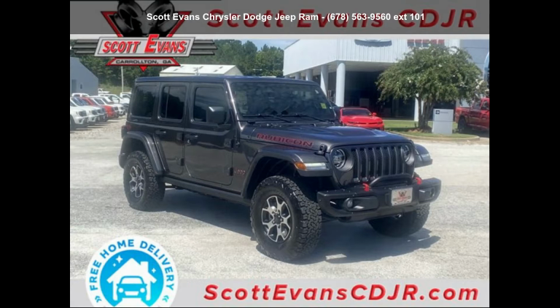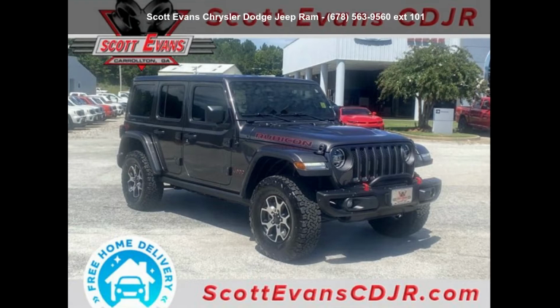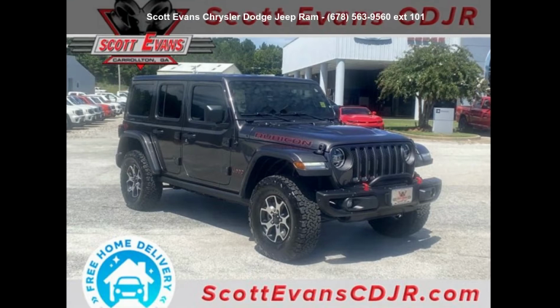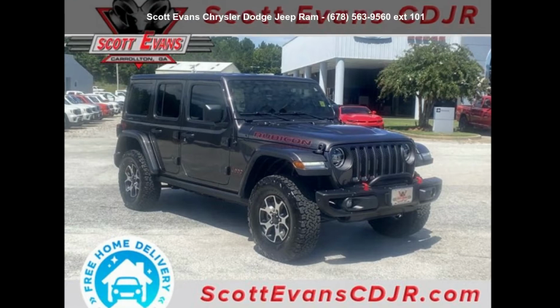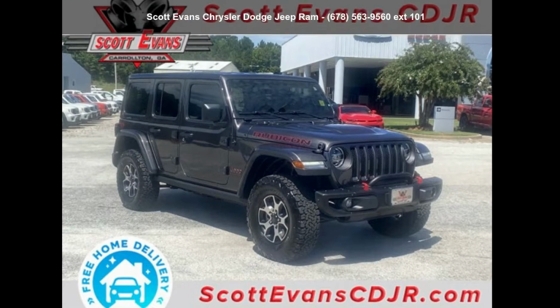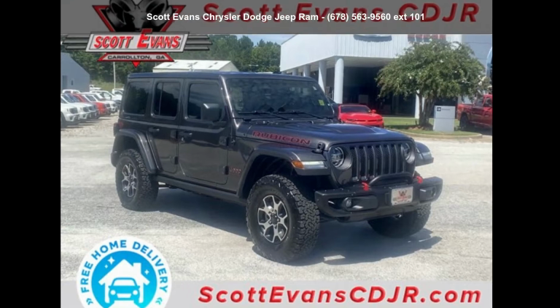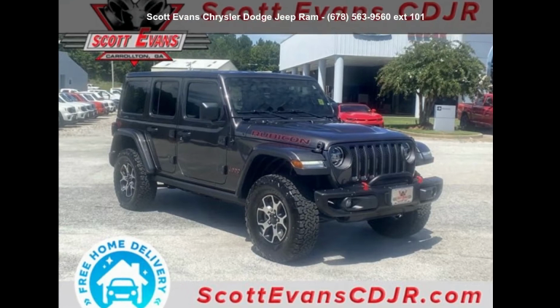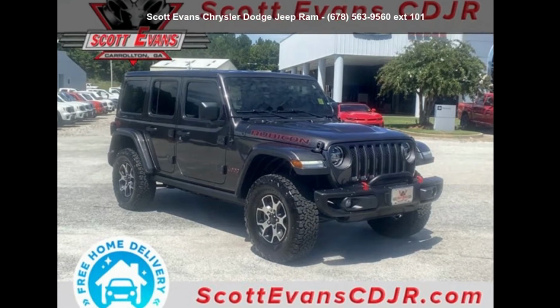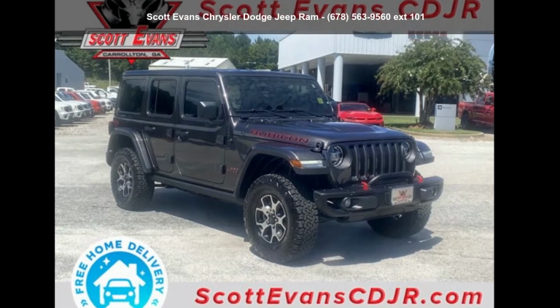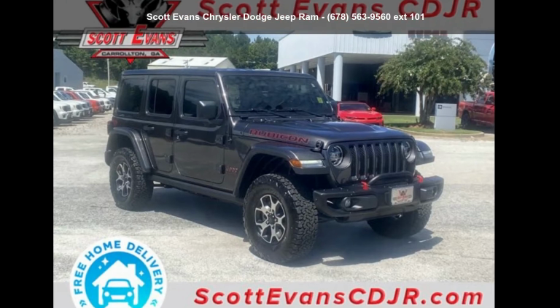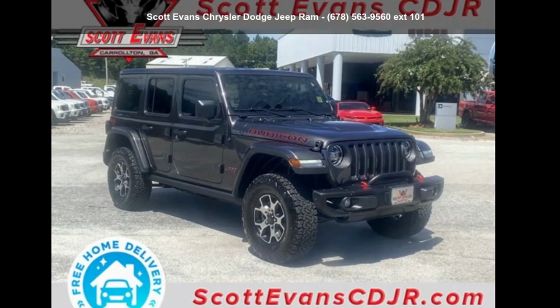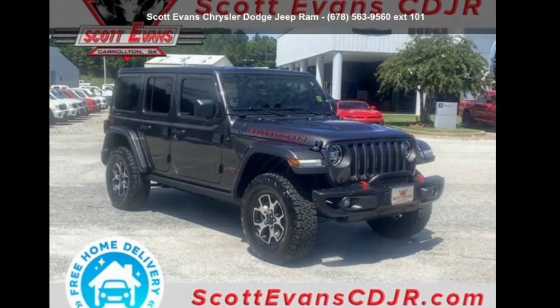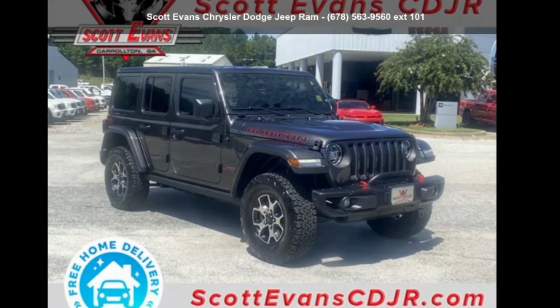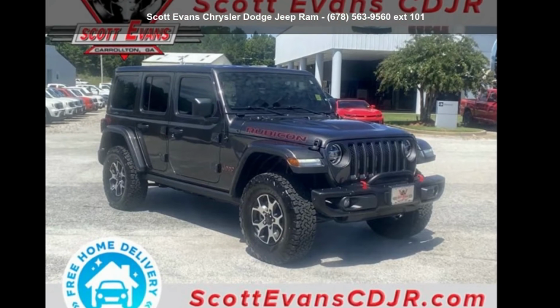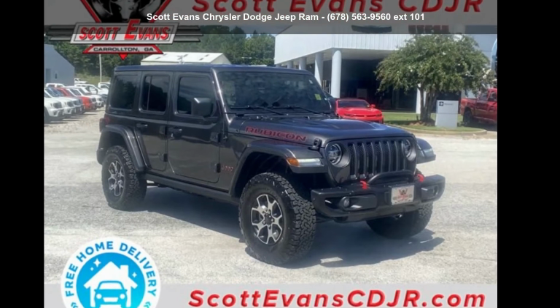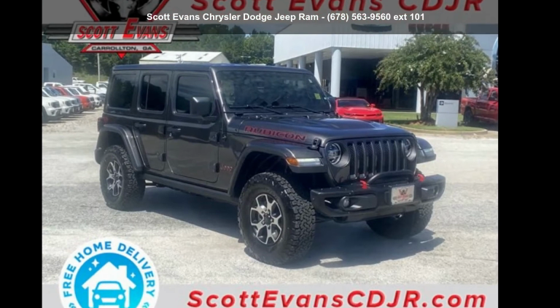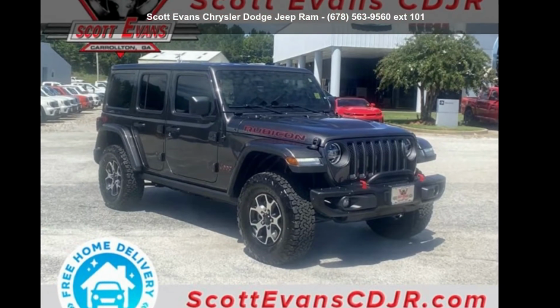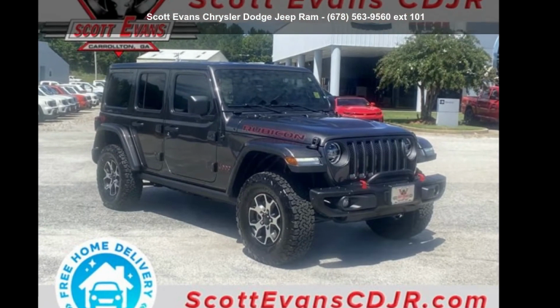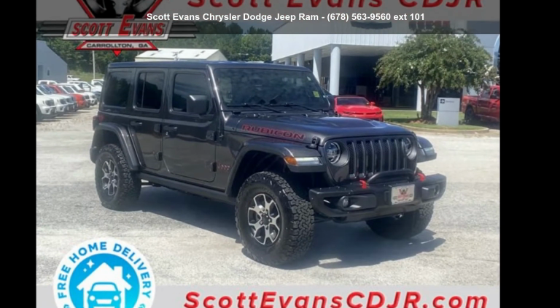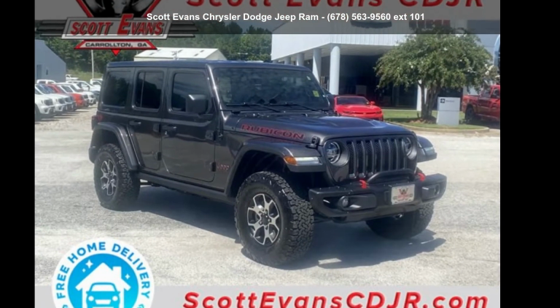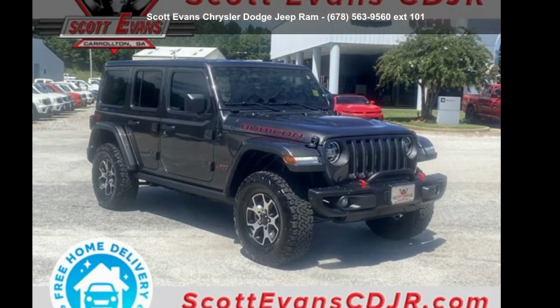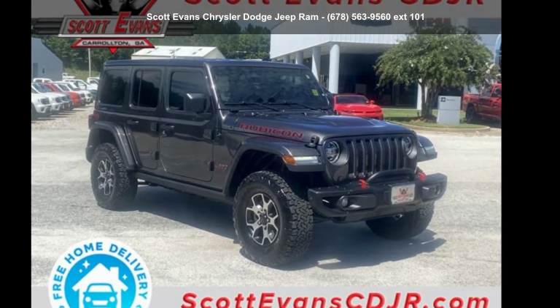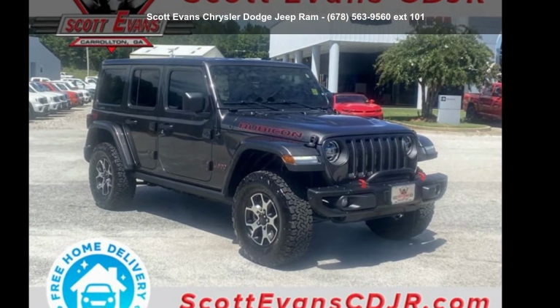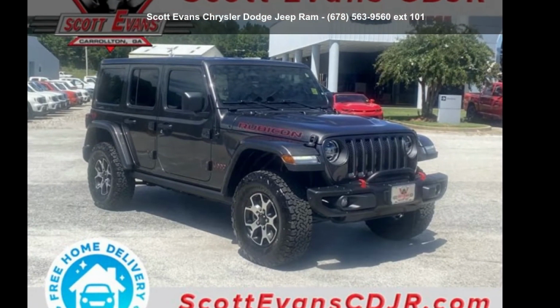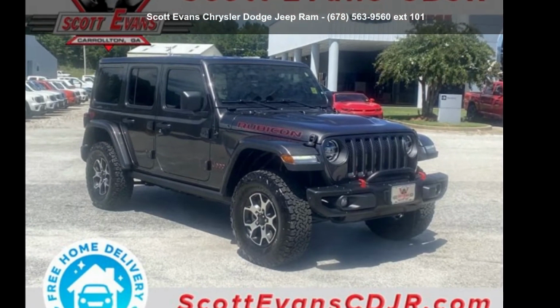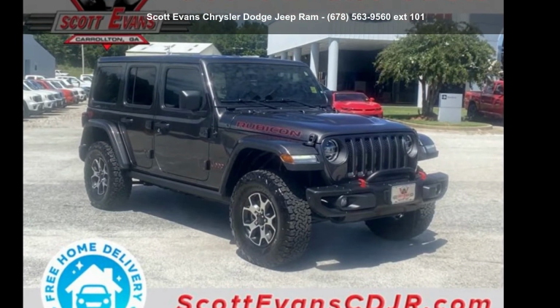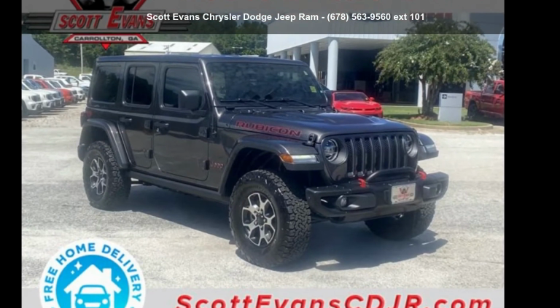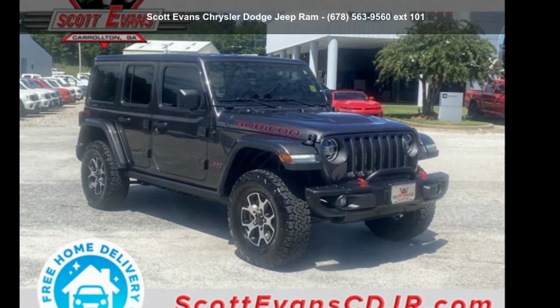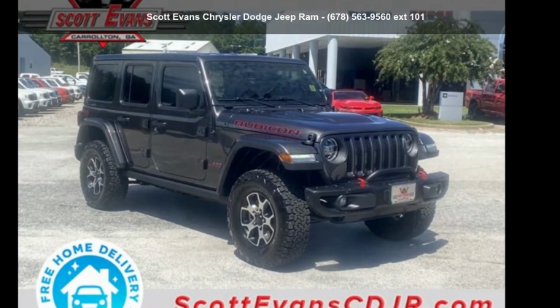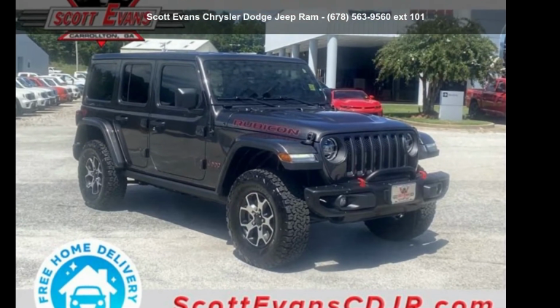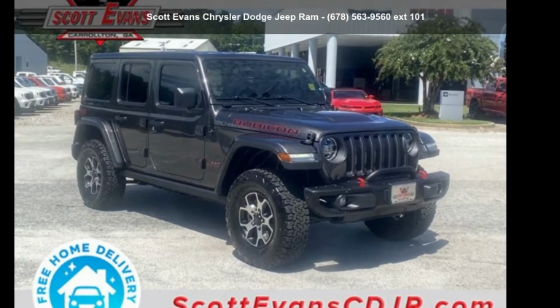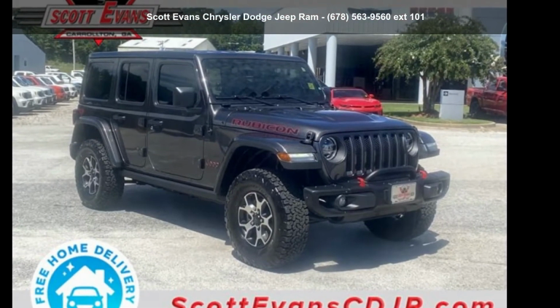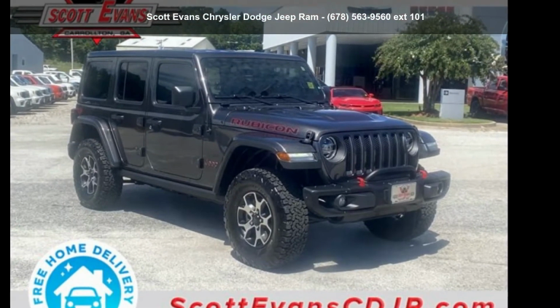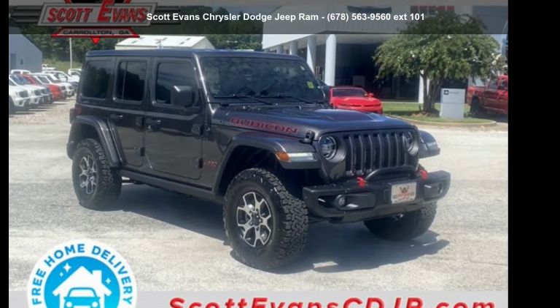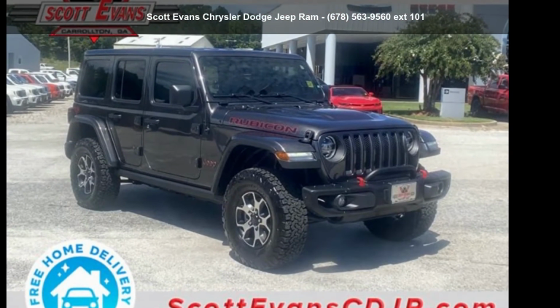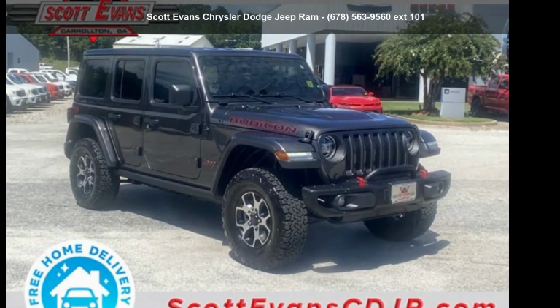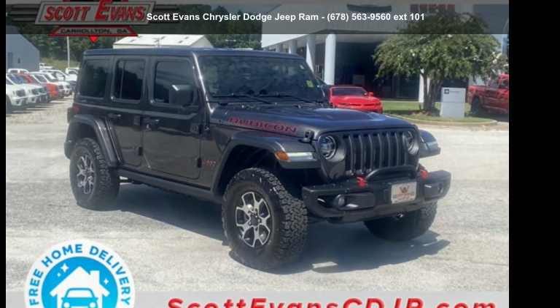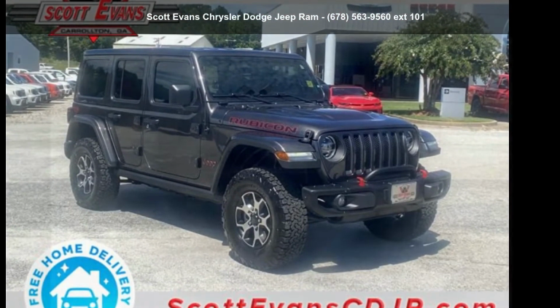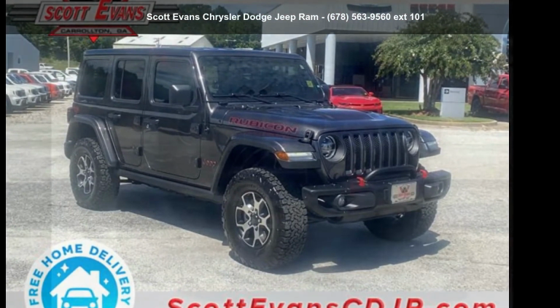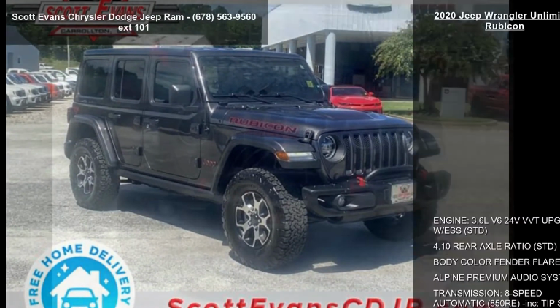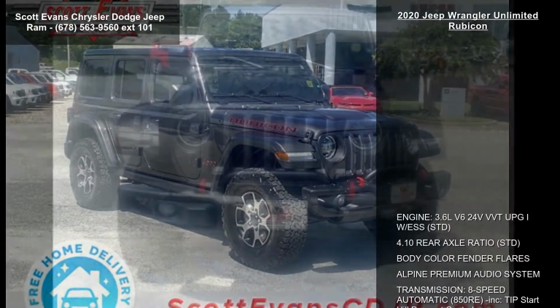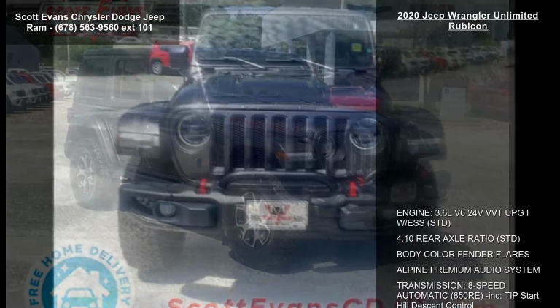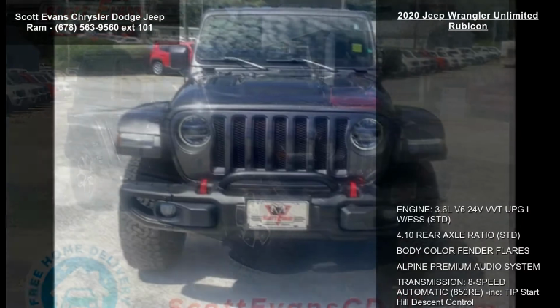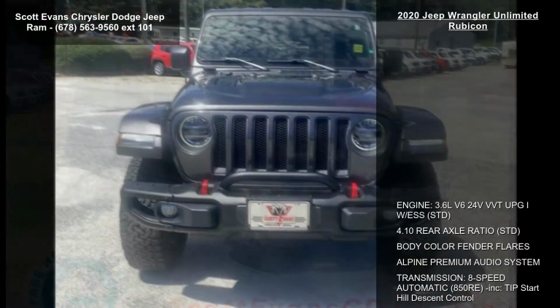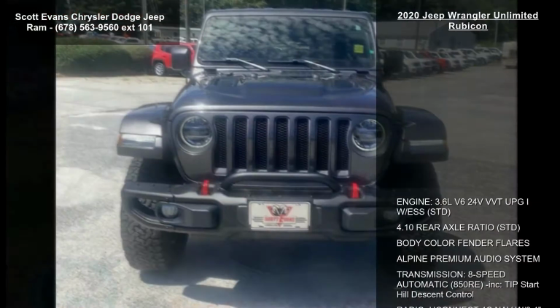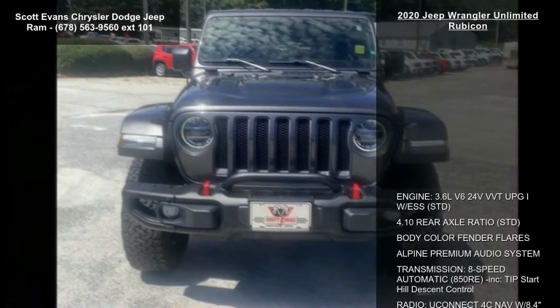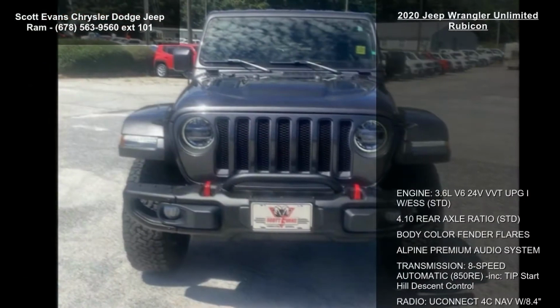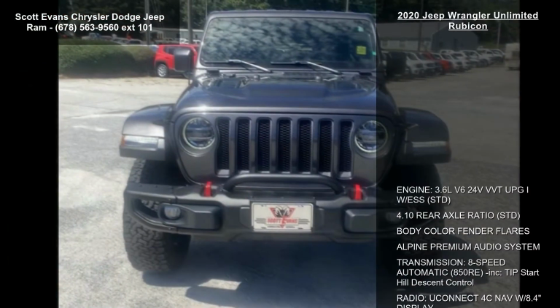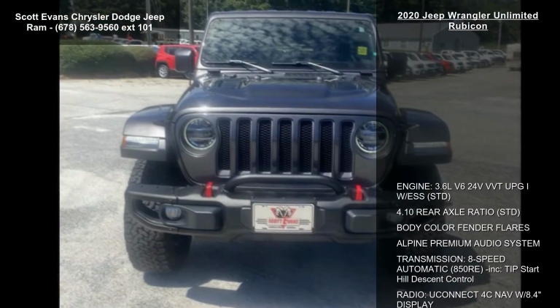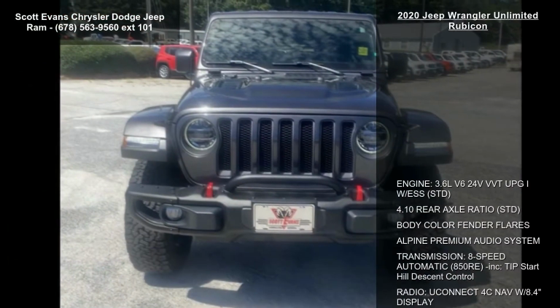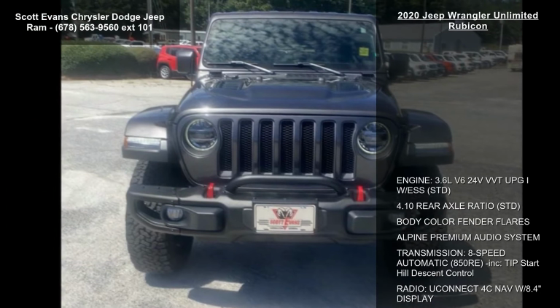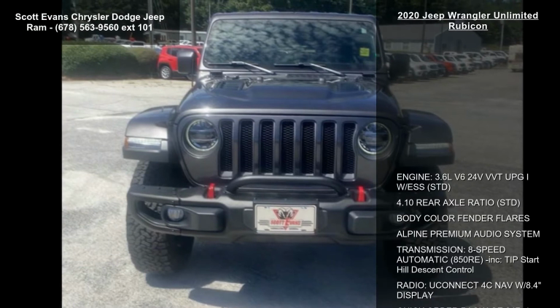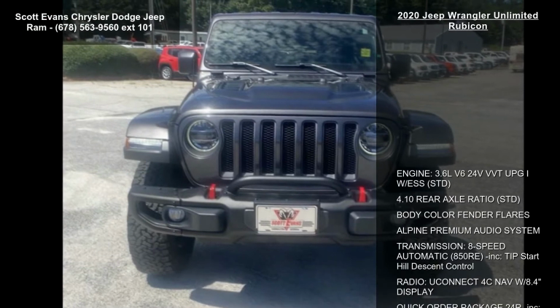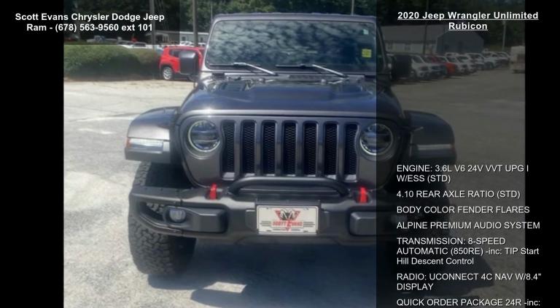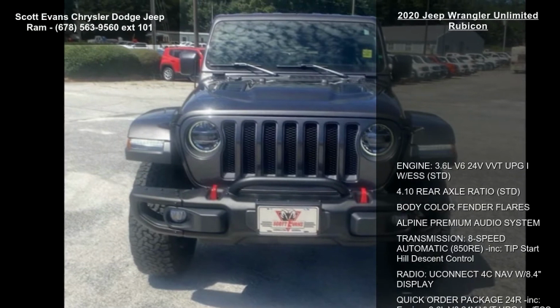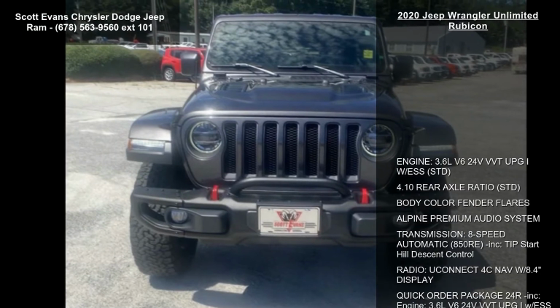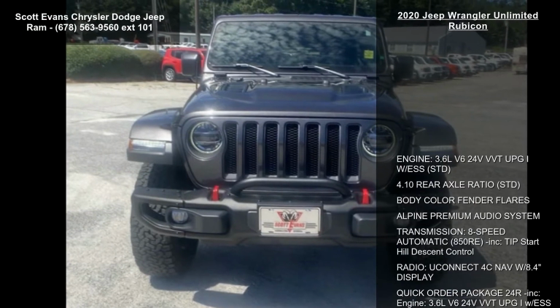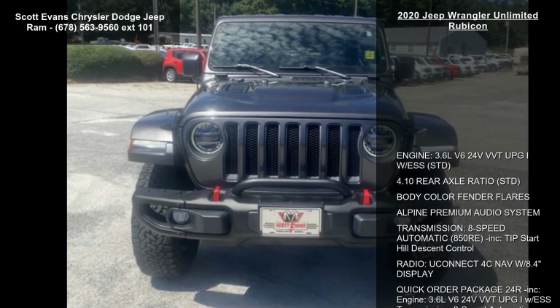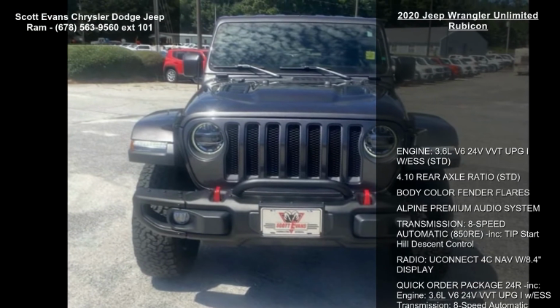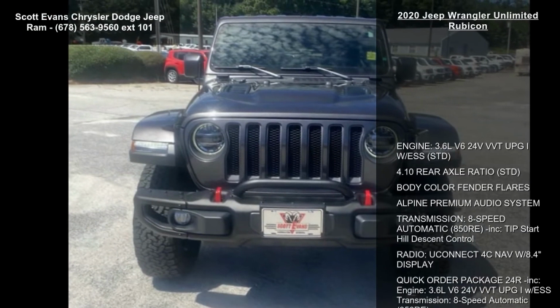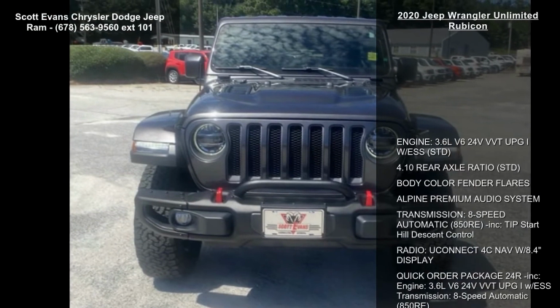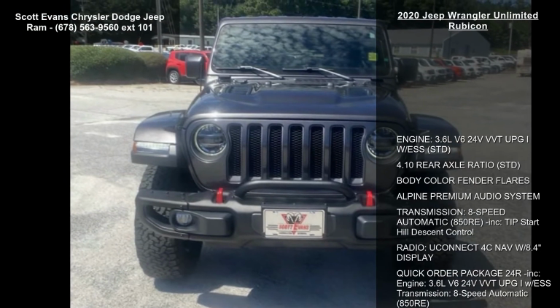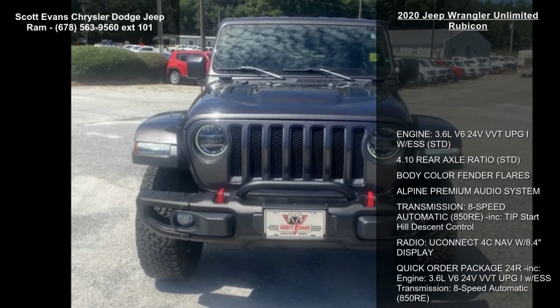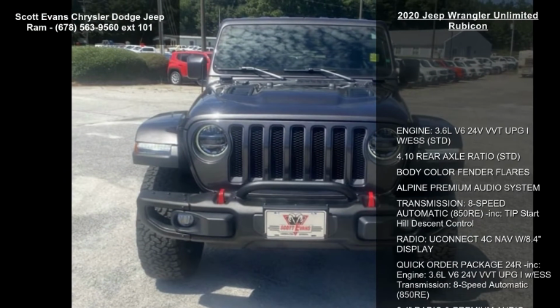Step into the Jeep 2020 Wrangler Unlimited Rubicon. This may be the set of wheels you've been looking for.